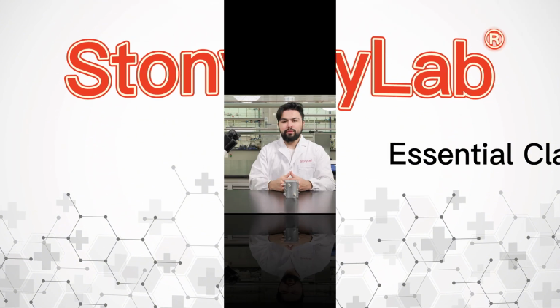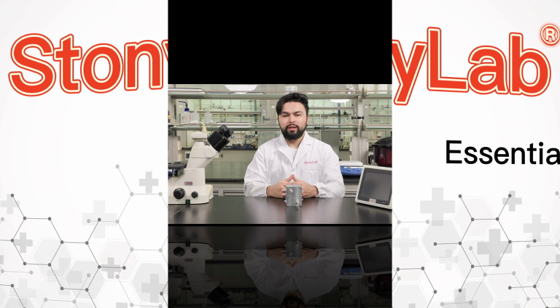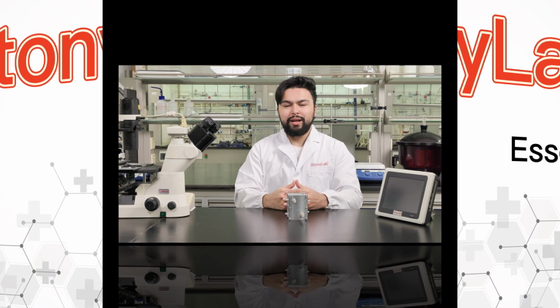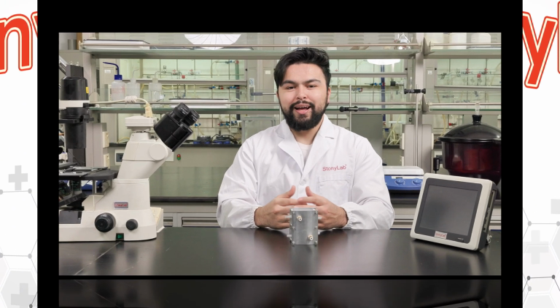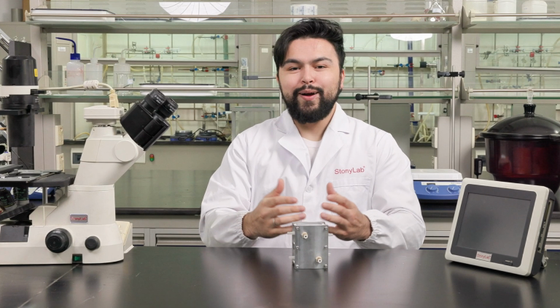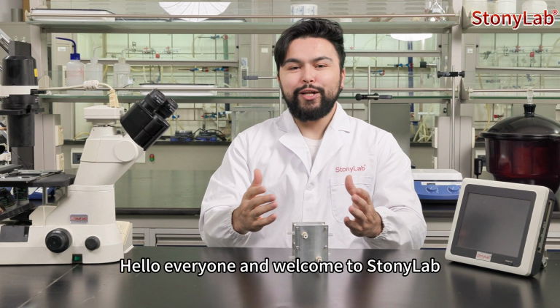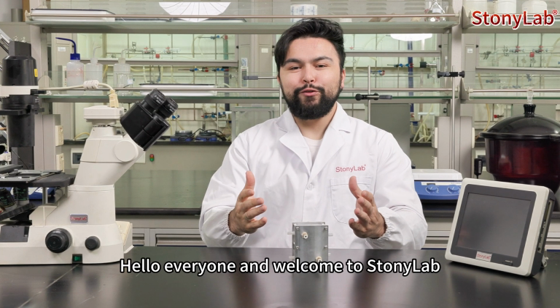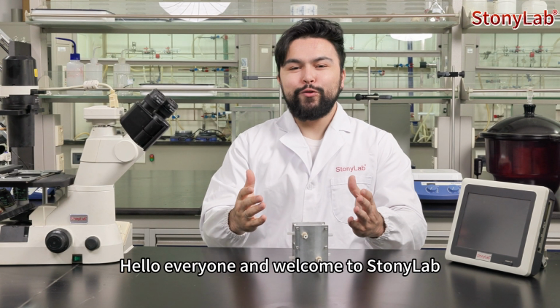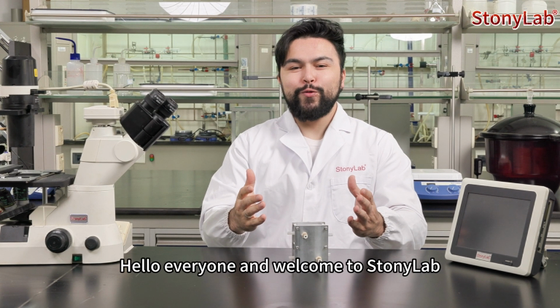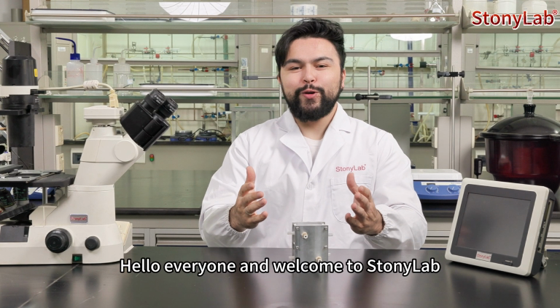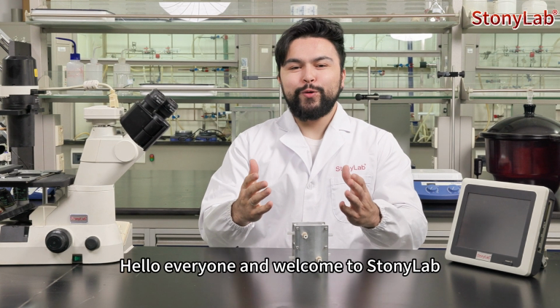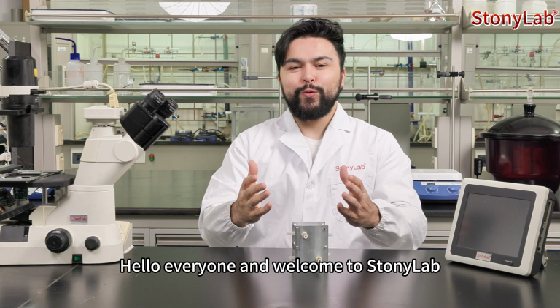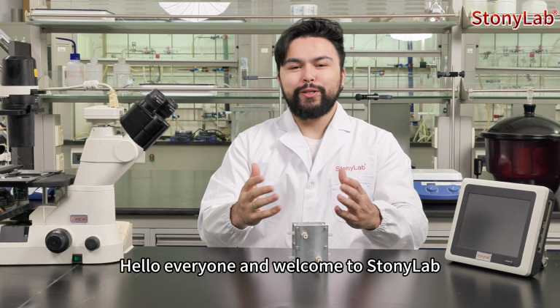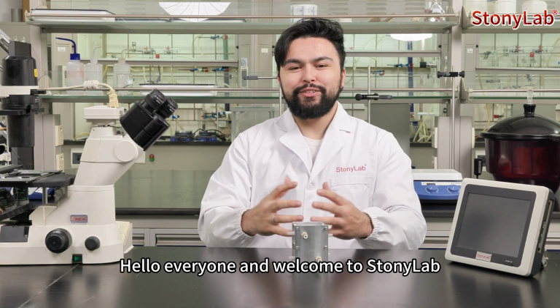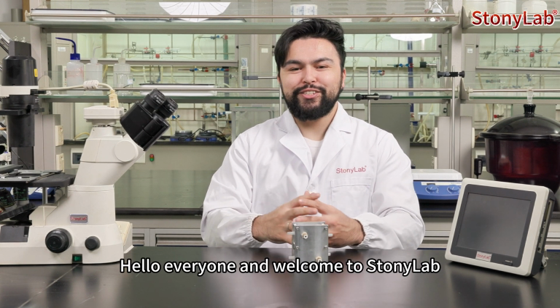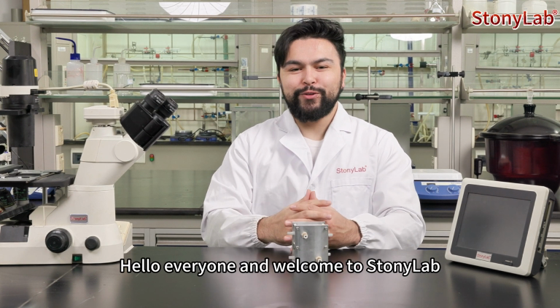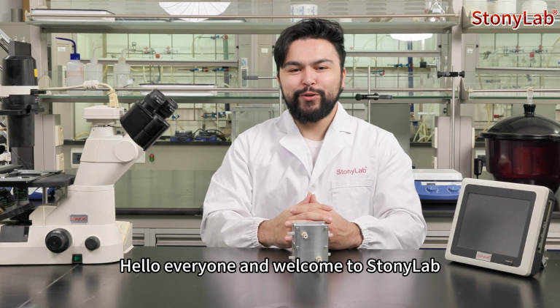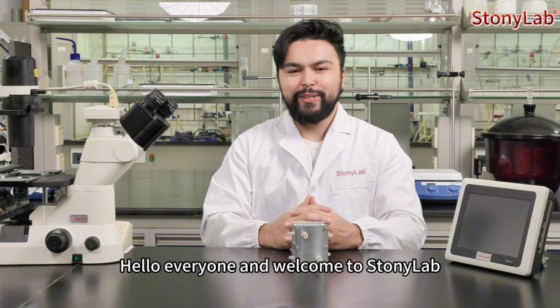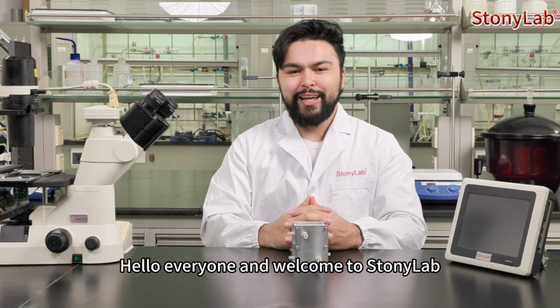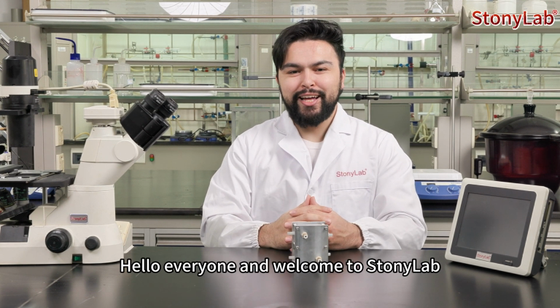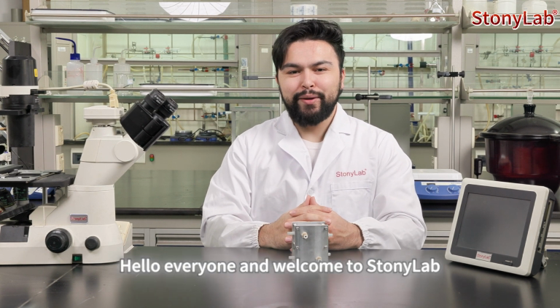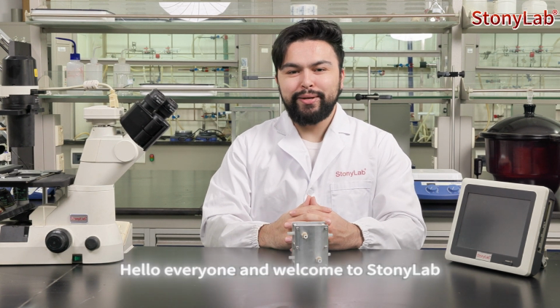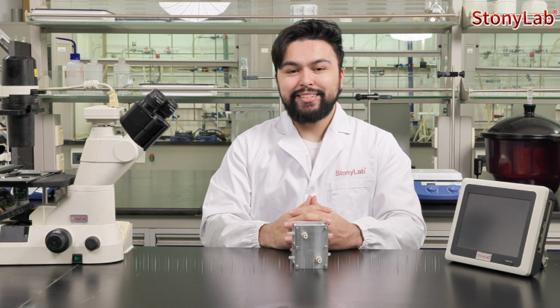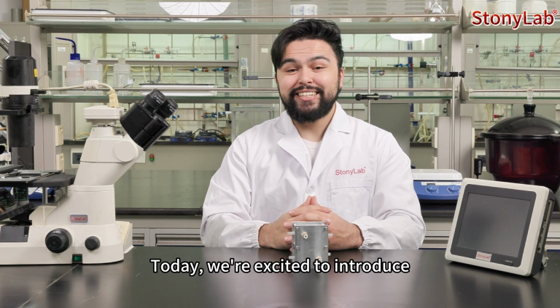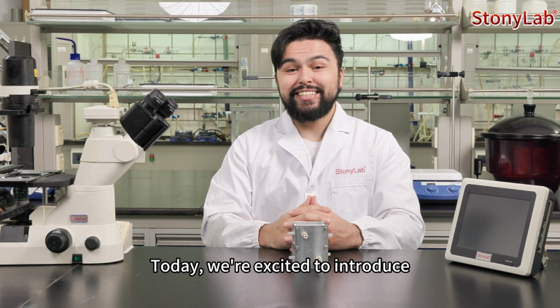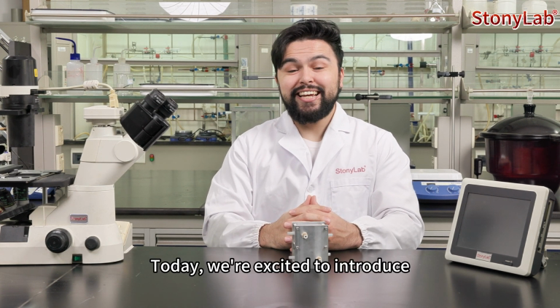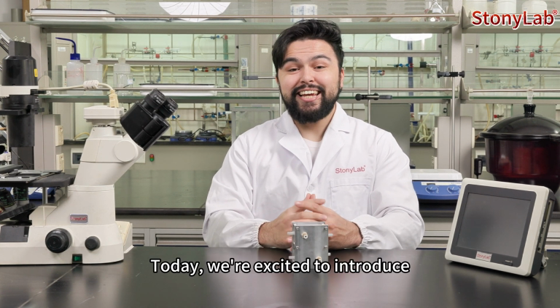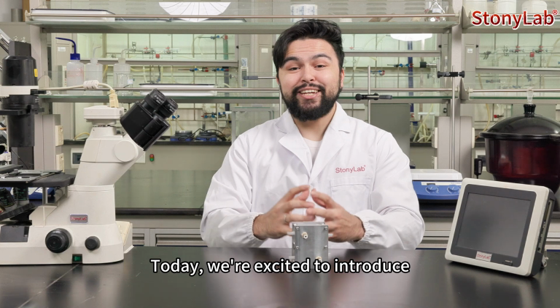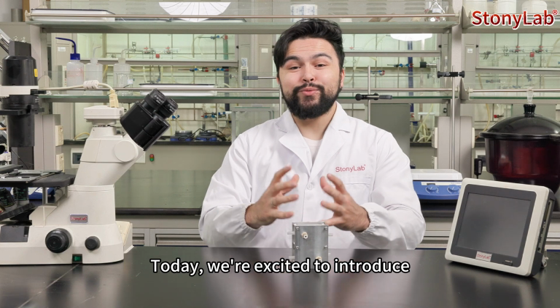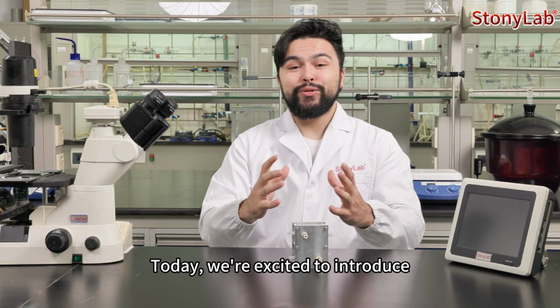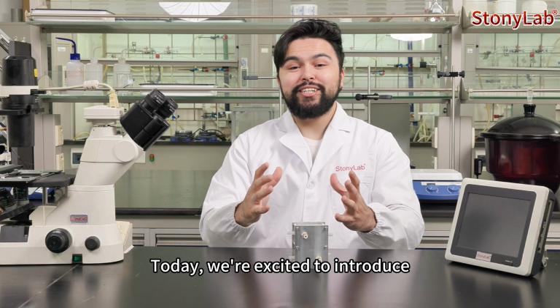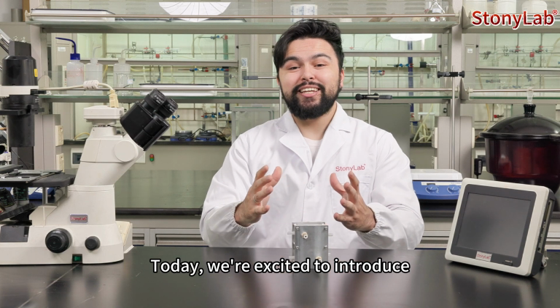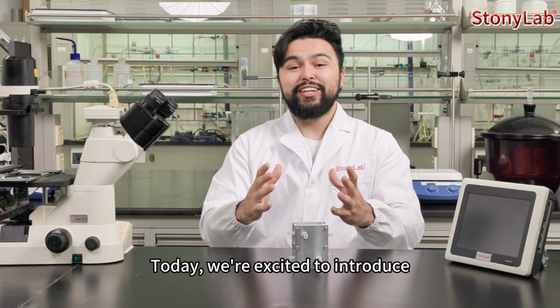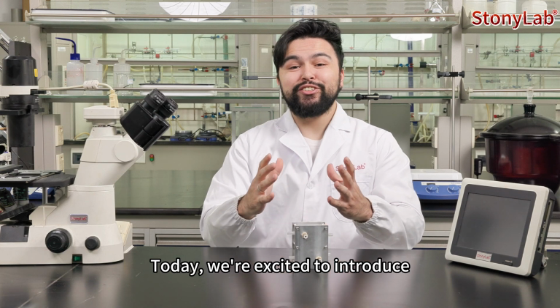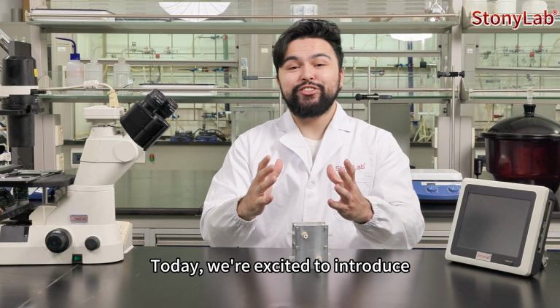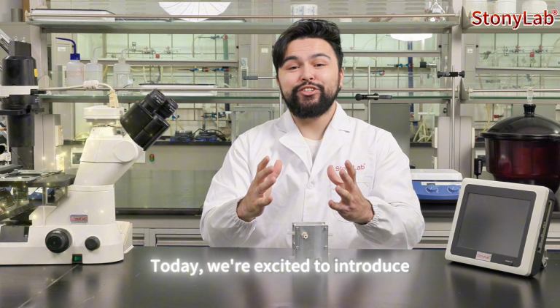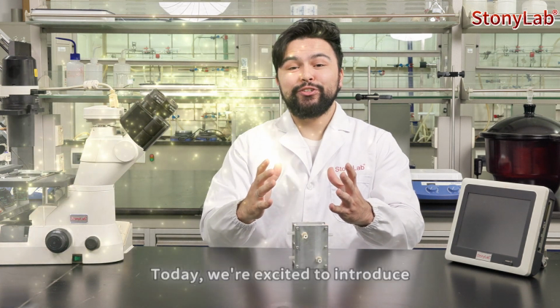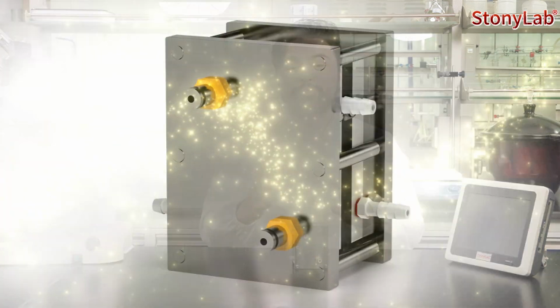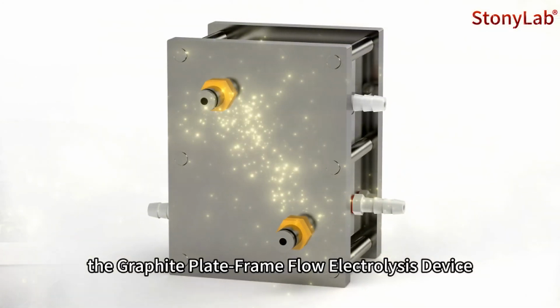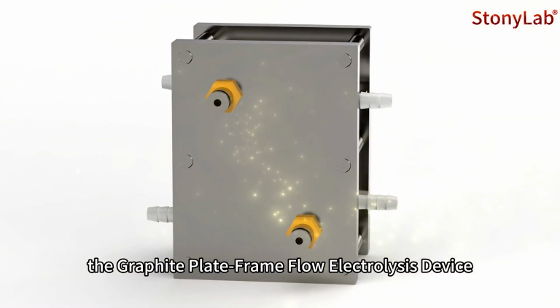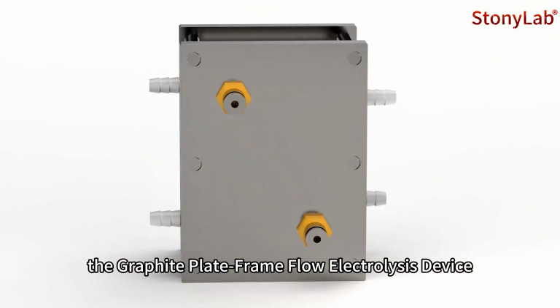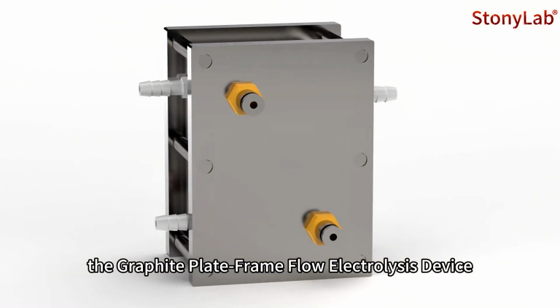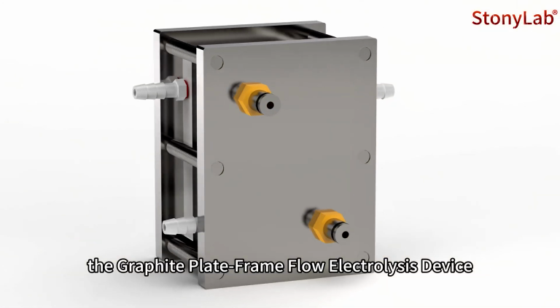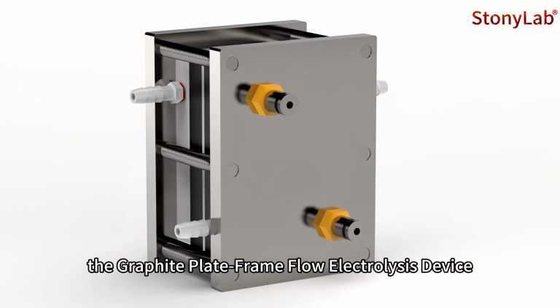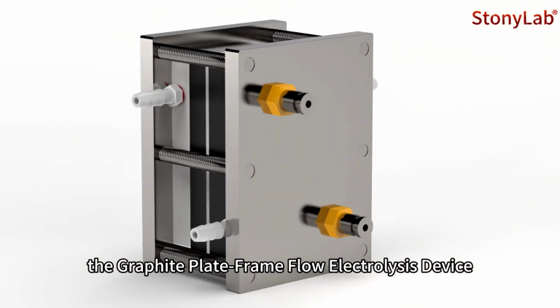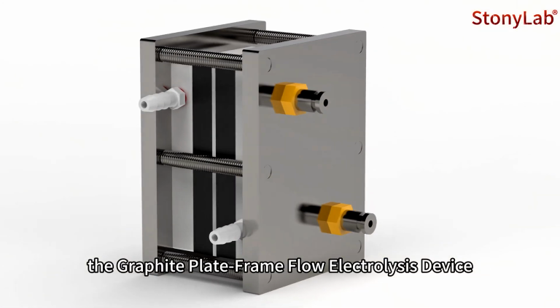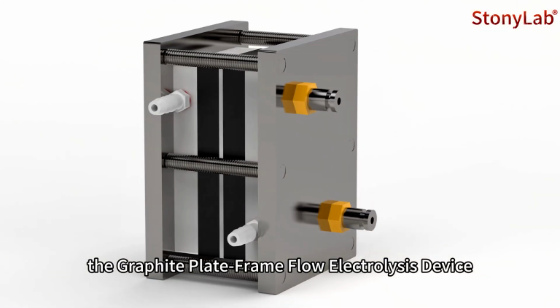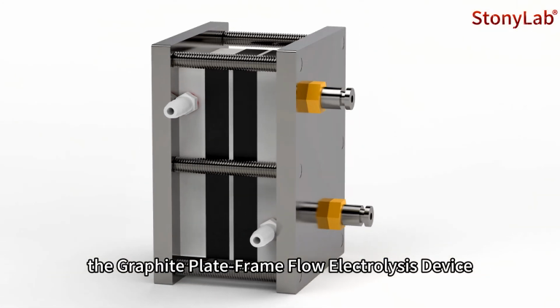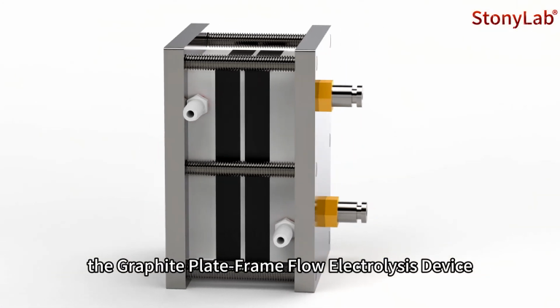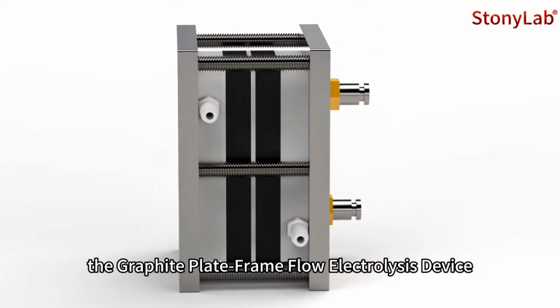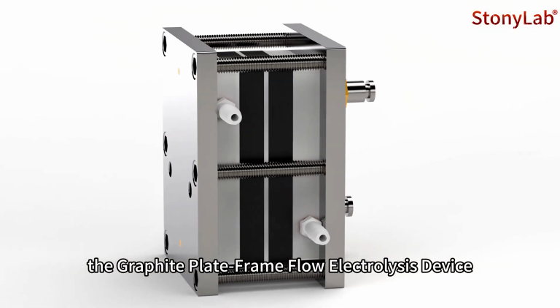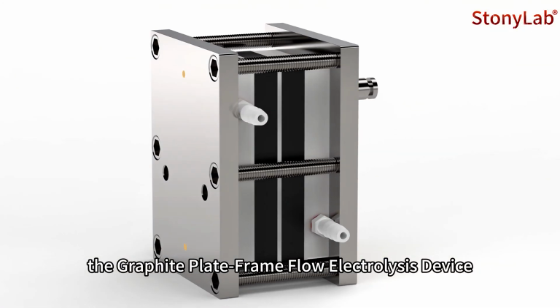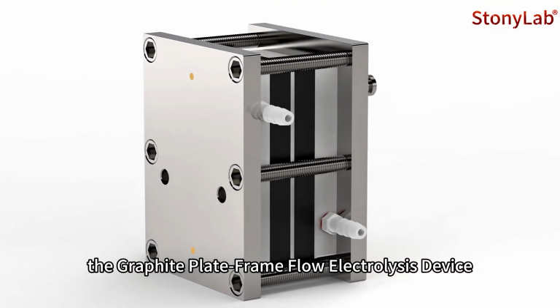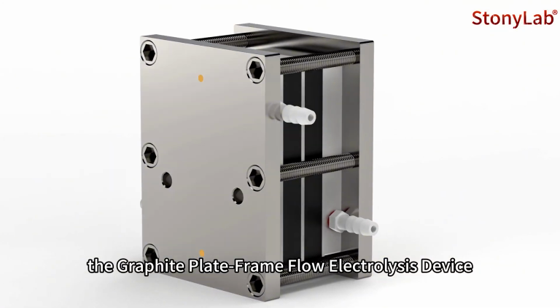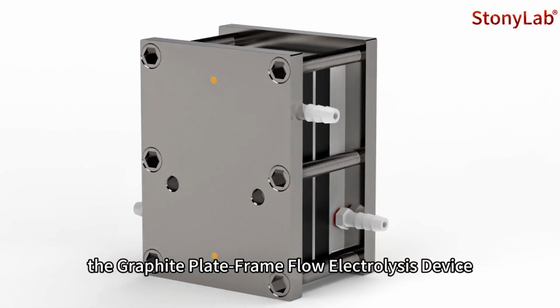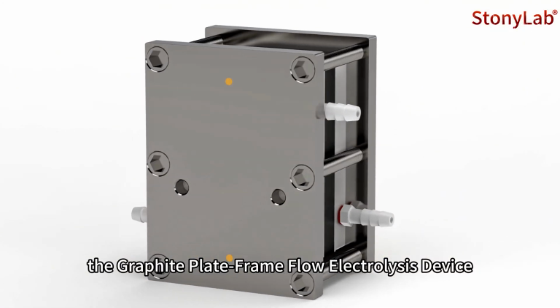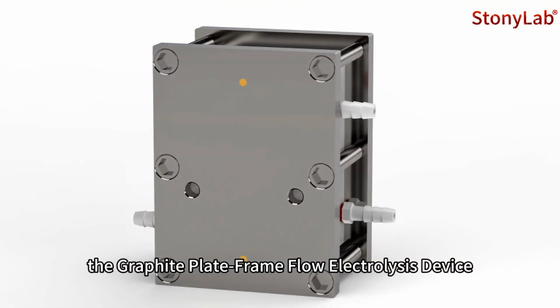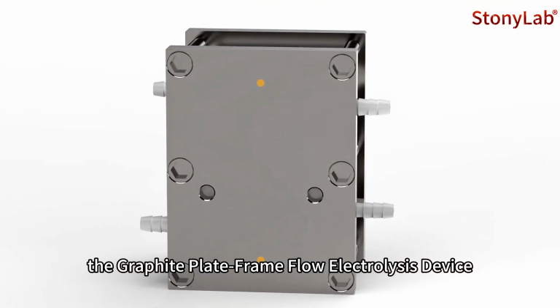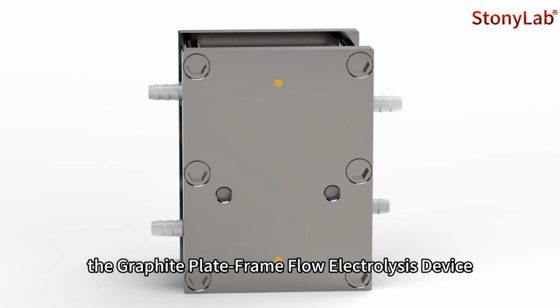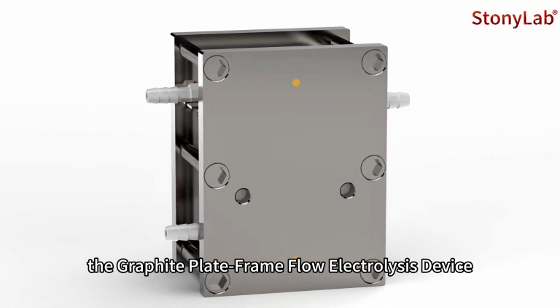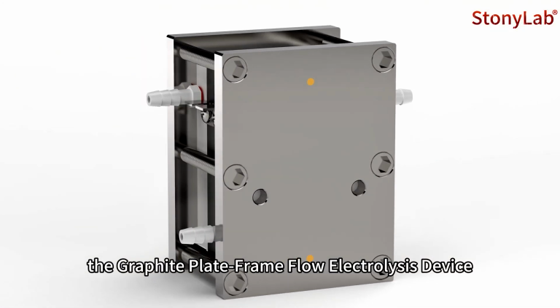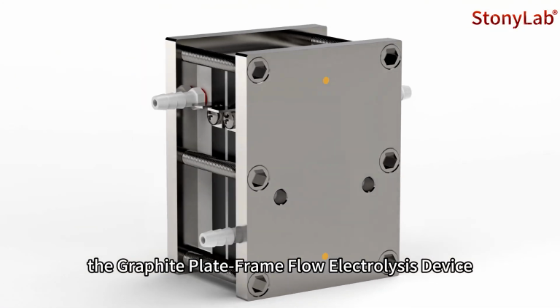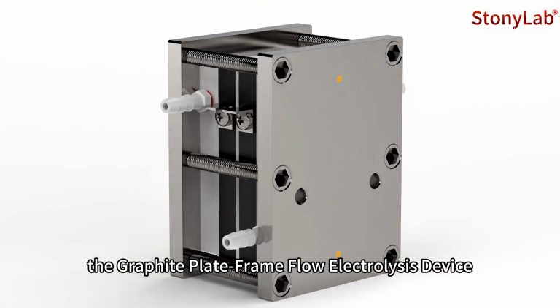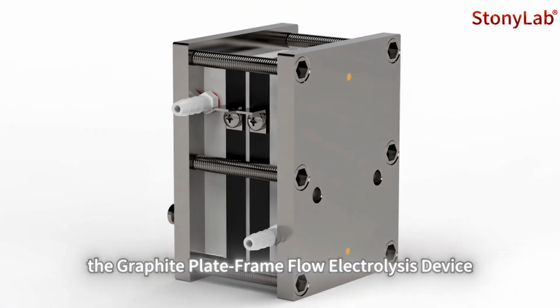Hello everyone and welcome to StonyLab. Today we're excited to introduce a graphite plate frame flow electrolysis device.